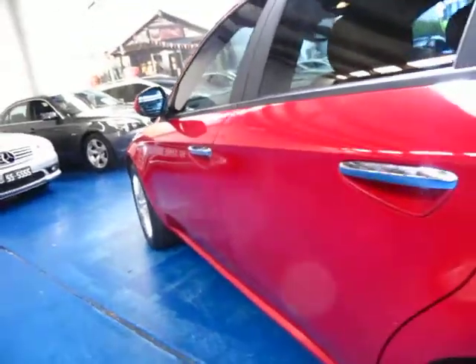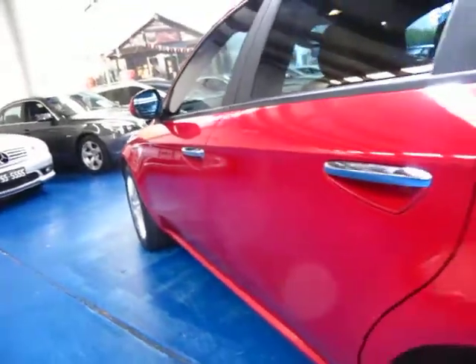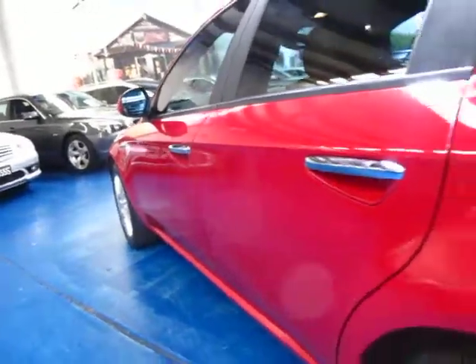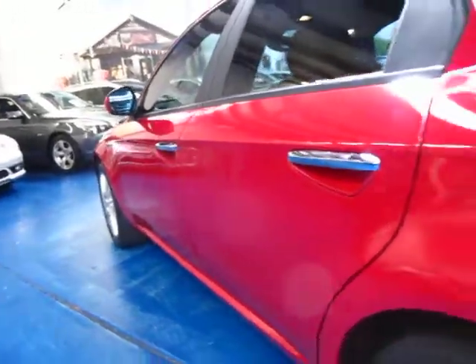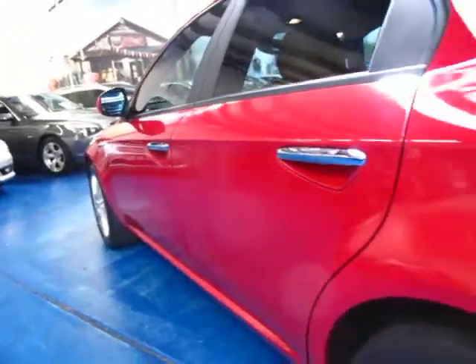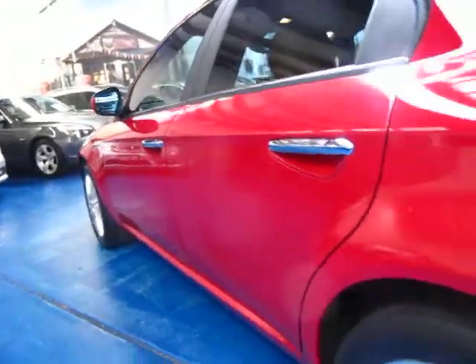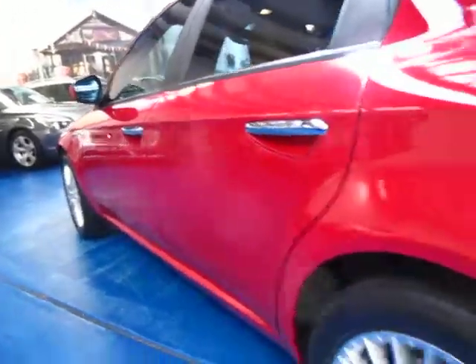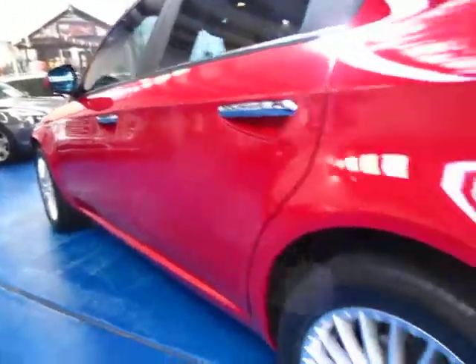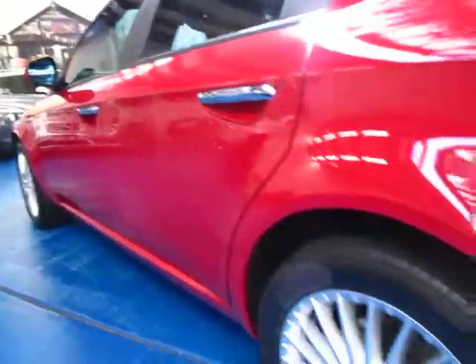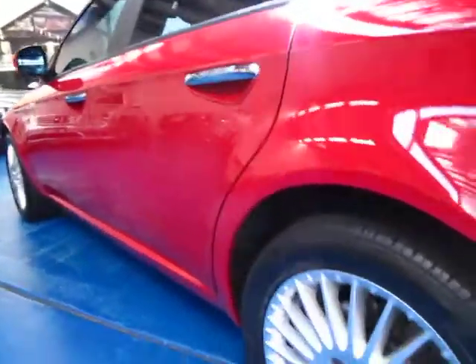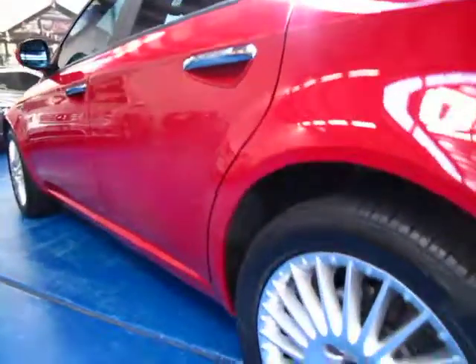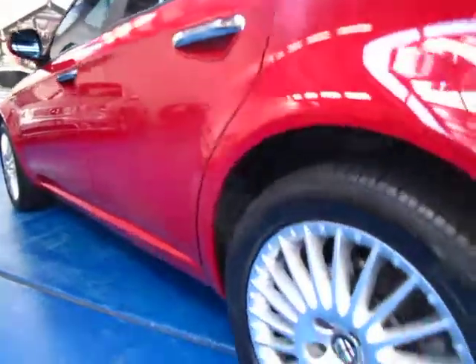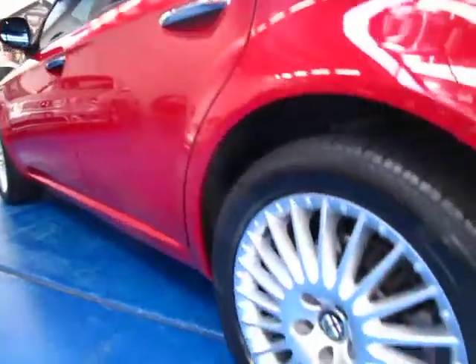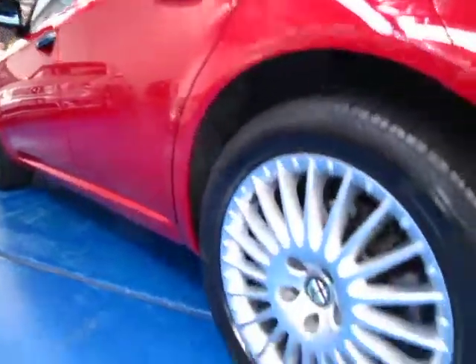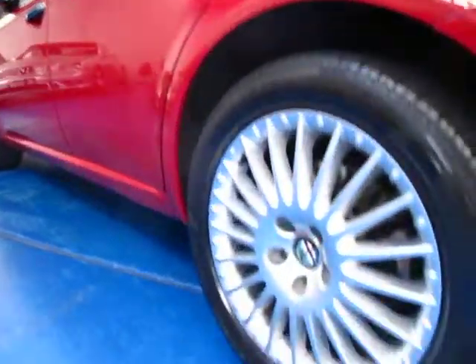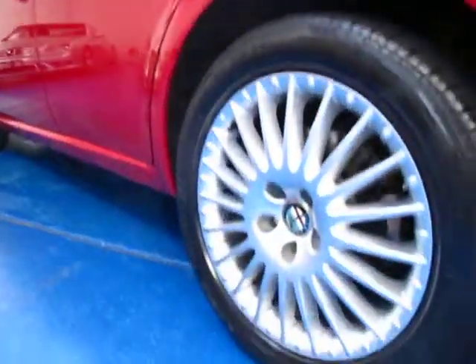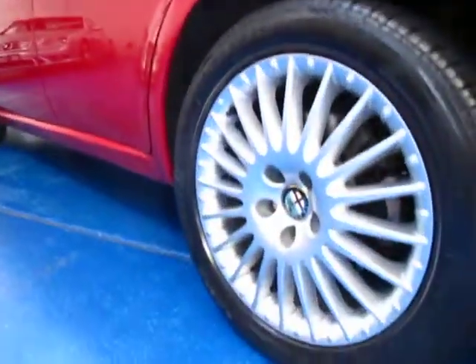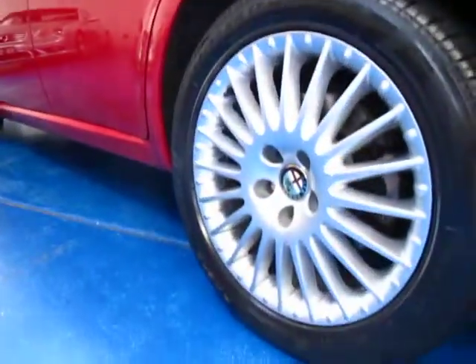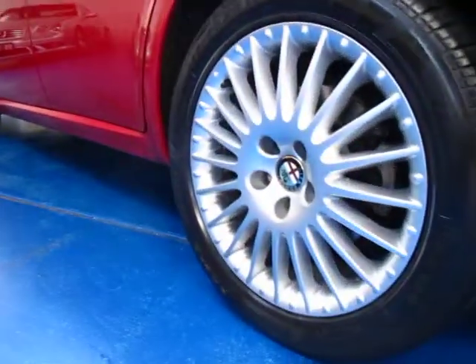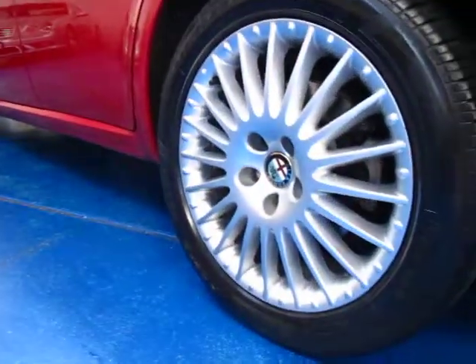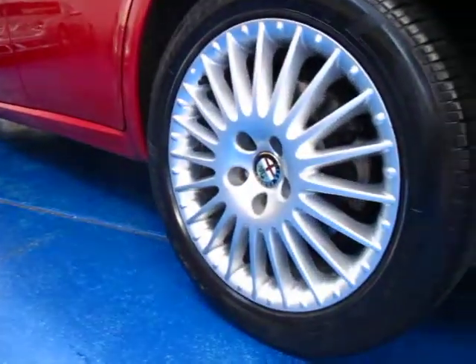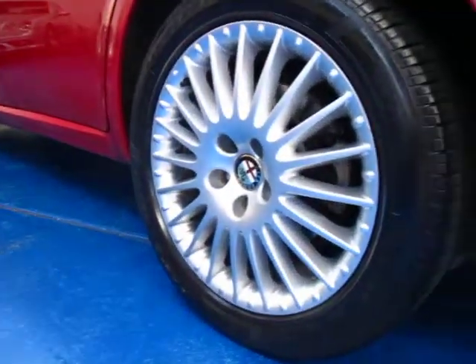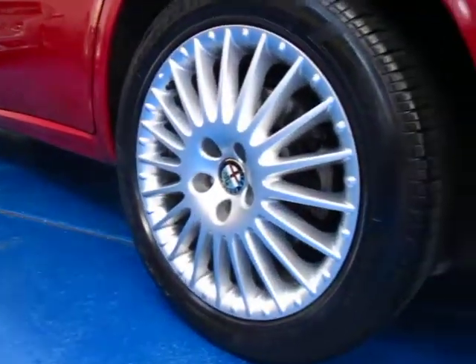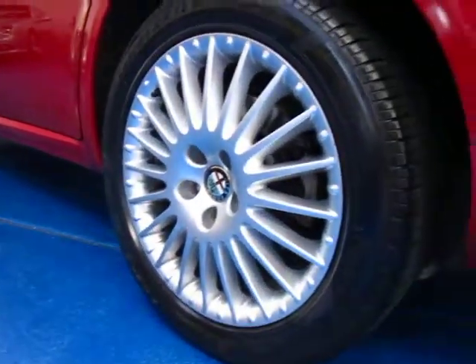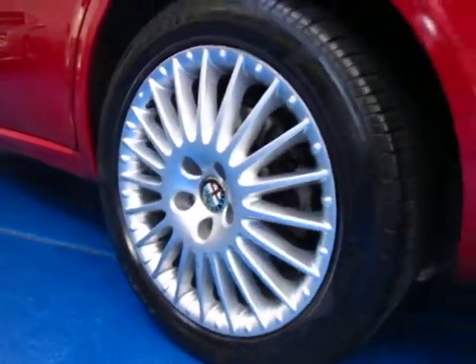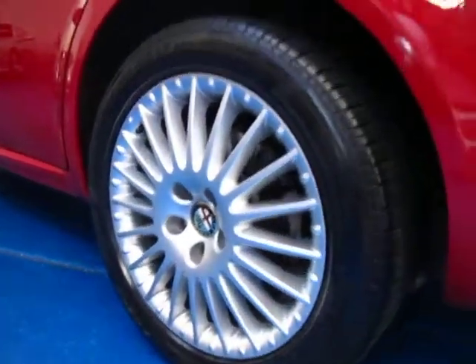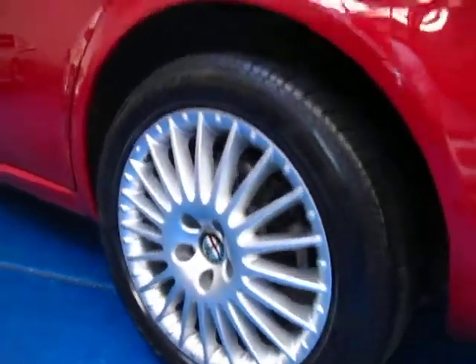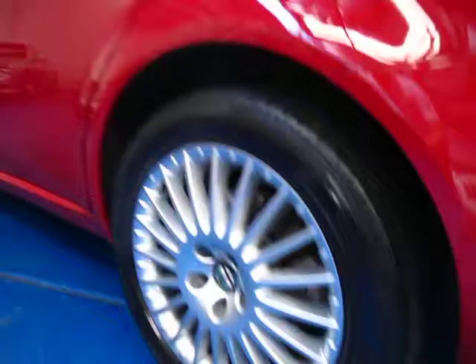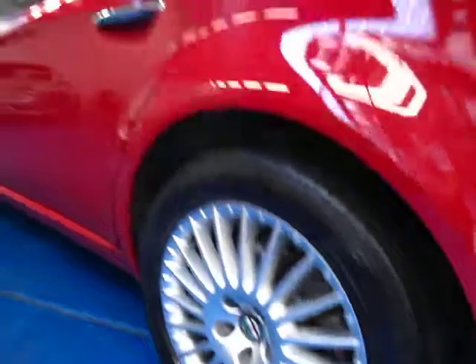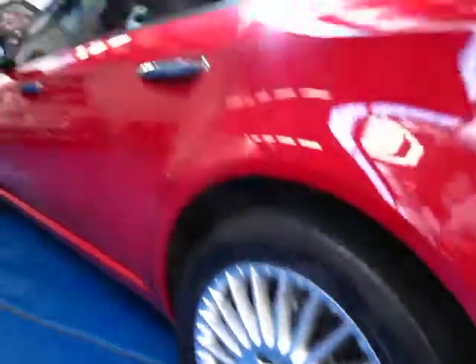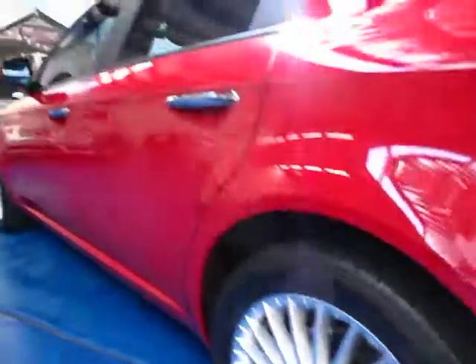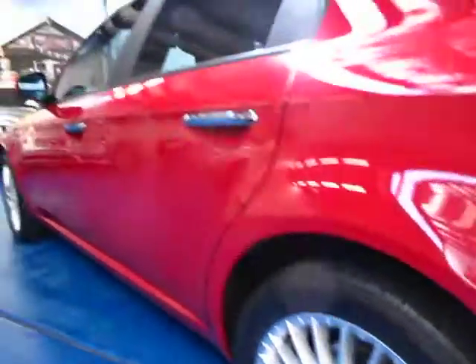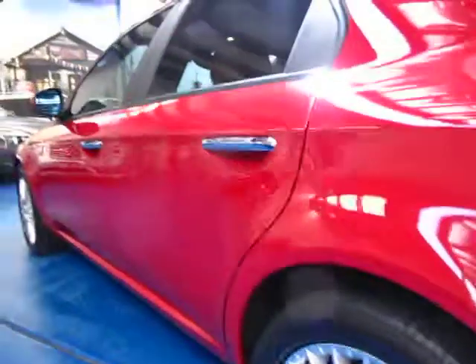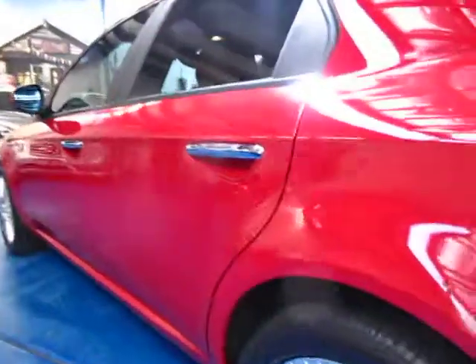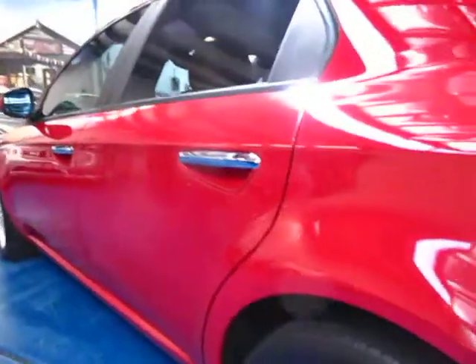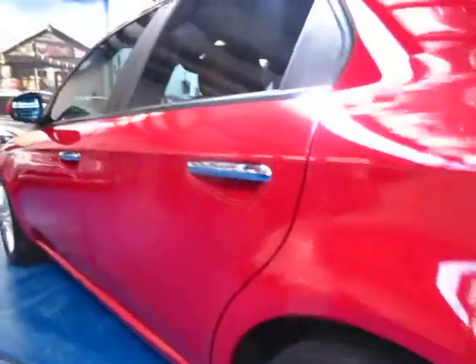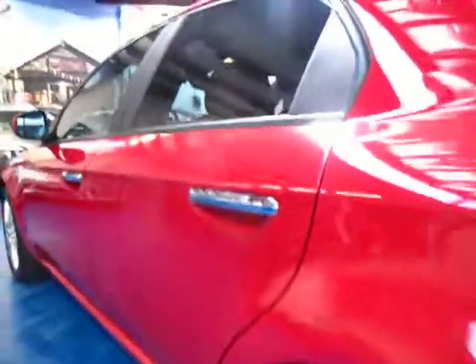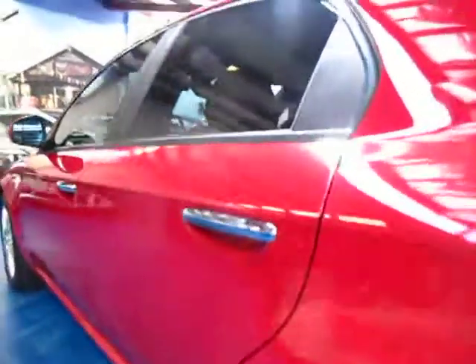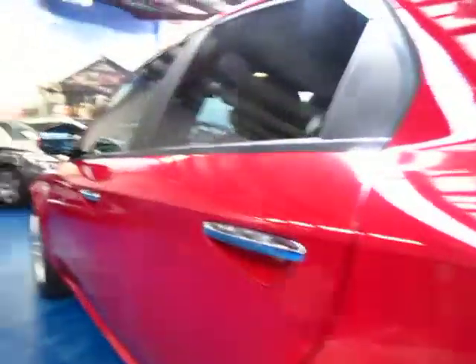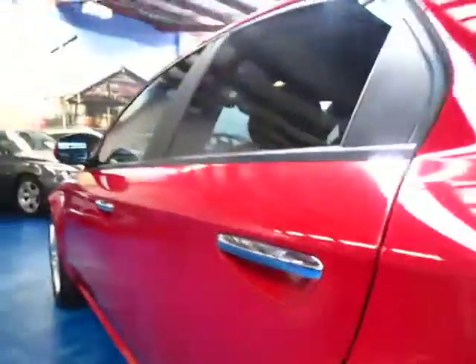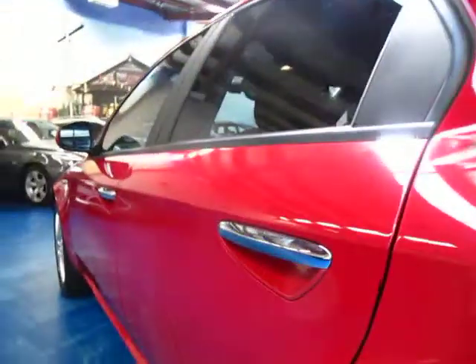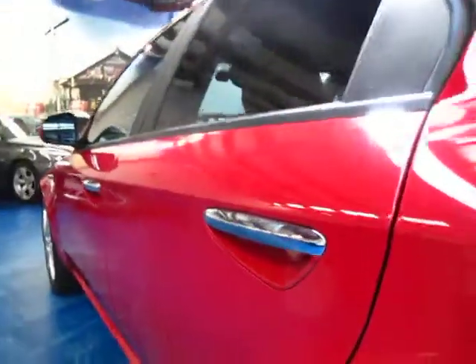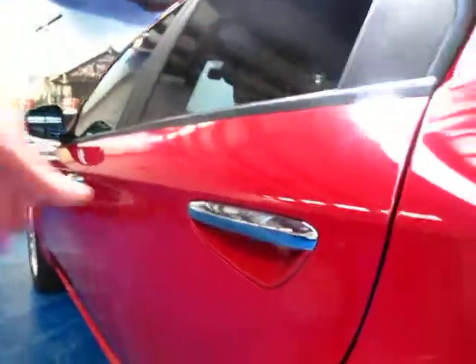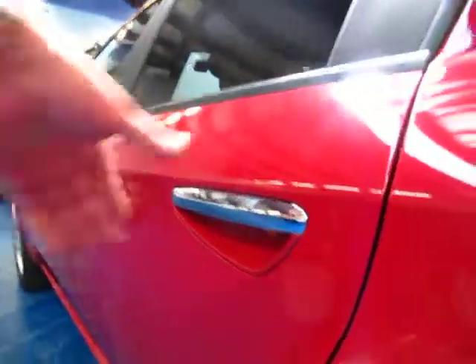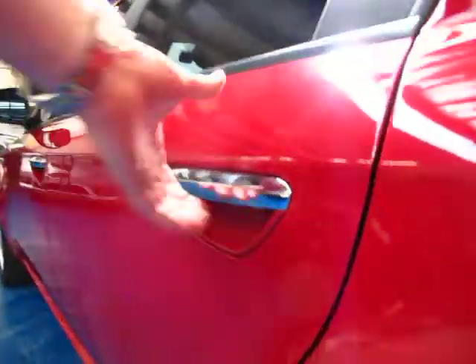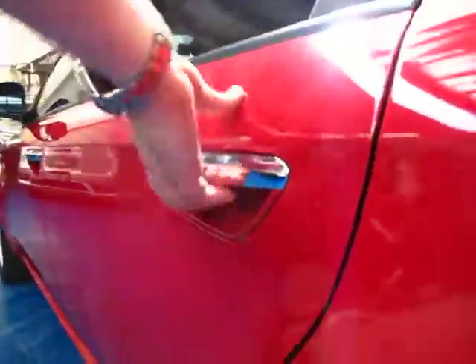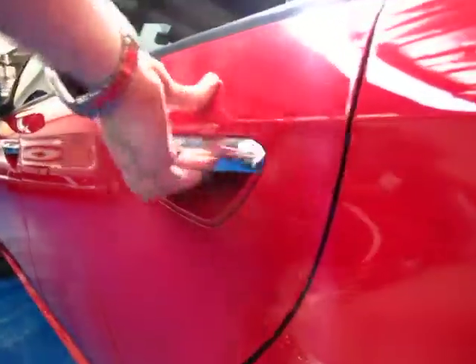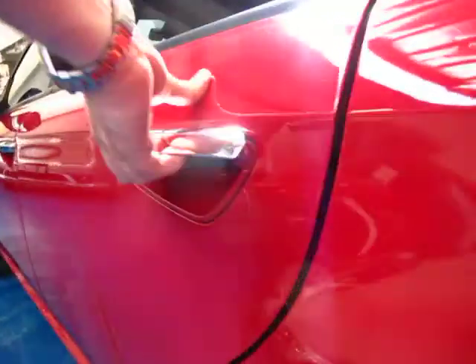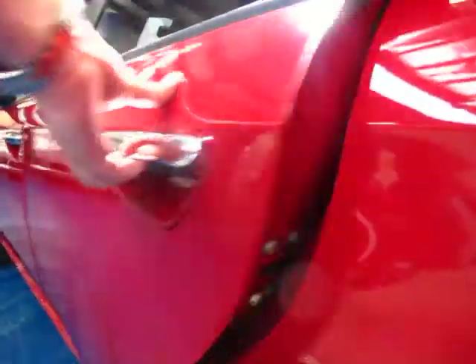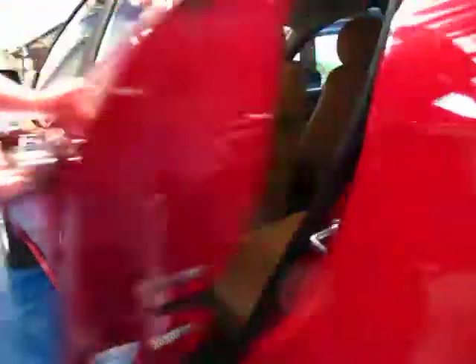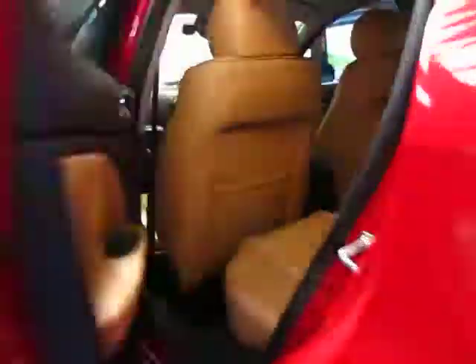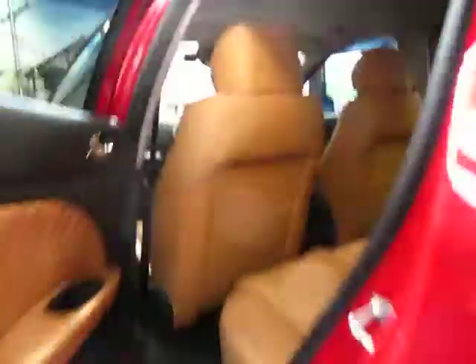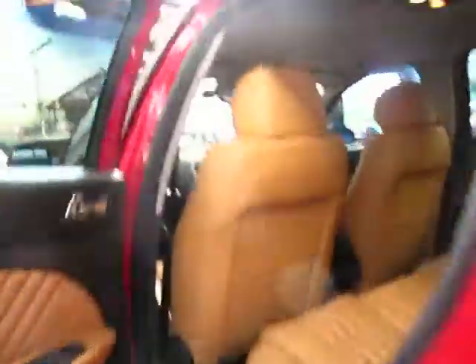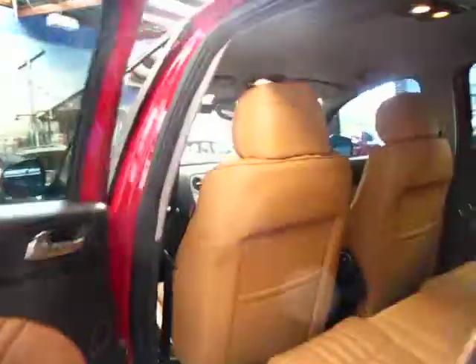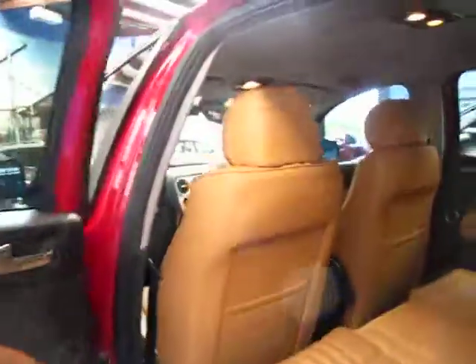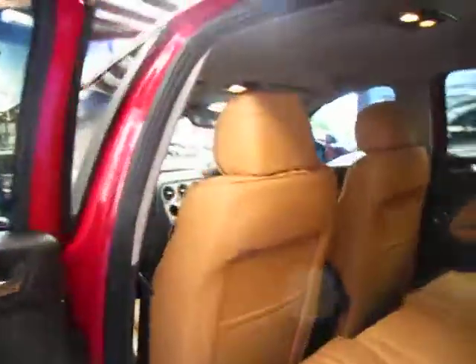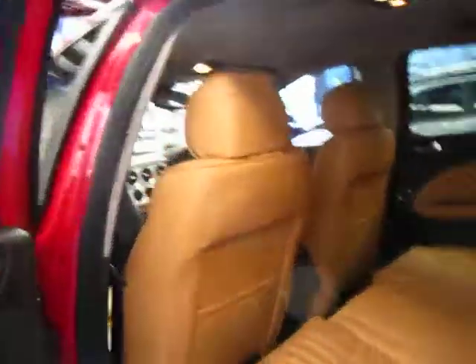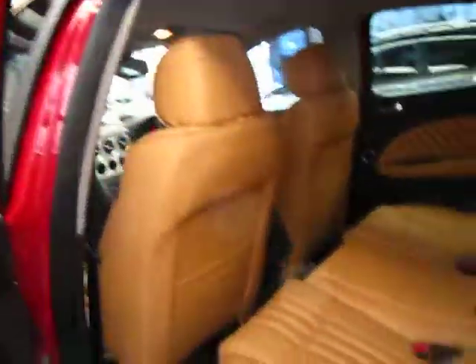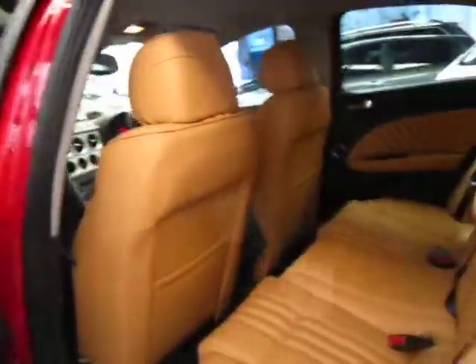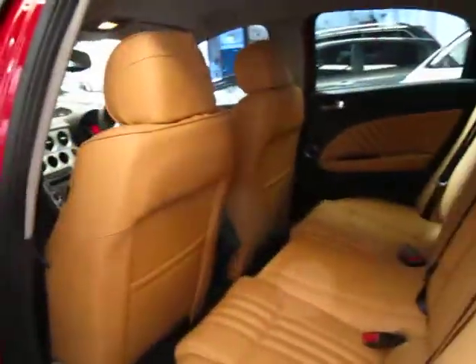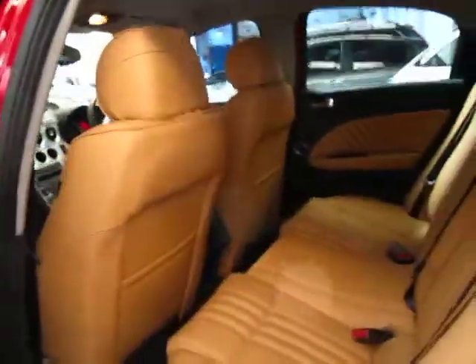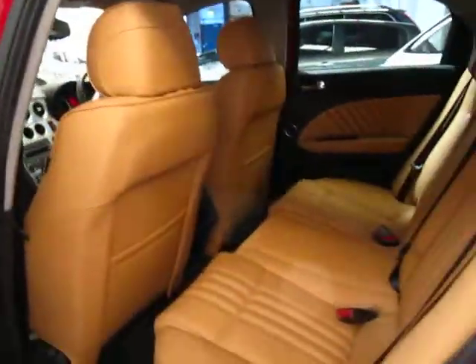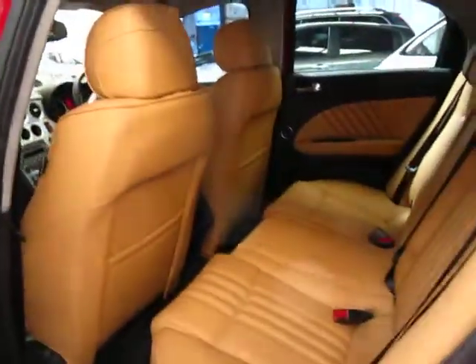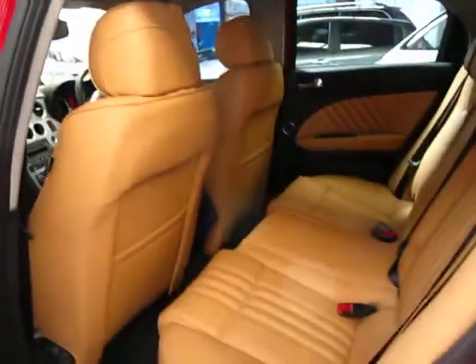The tyres are very good, the wheels are in very good condition — there's no gutter rash or any of those normal things you tend to get on second-hand cars.